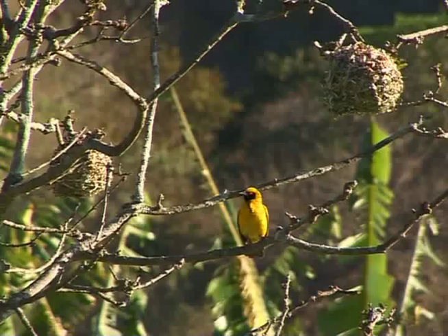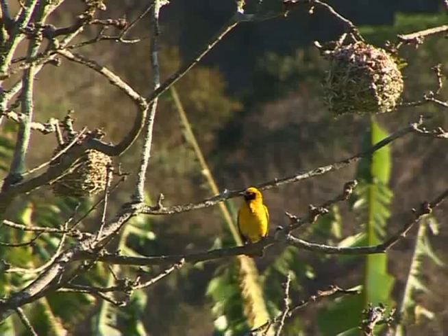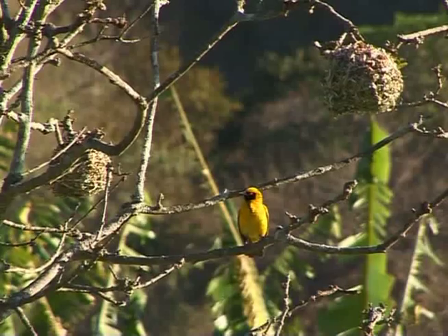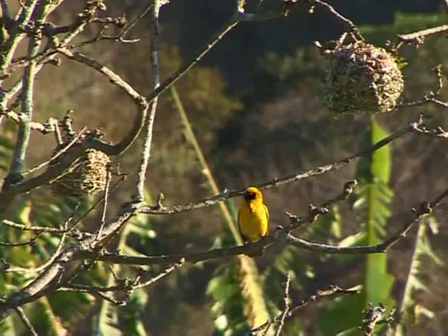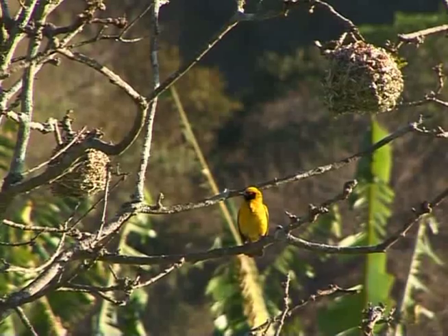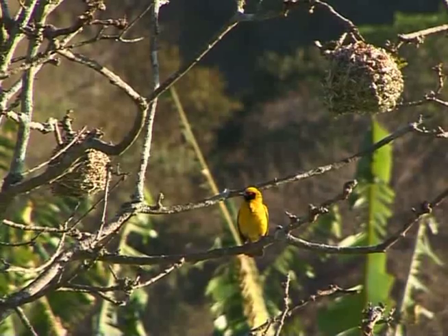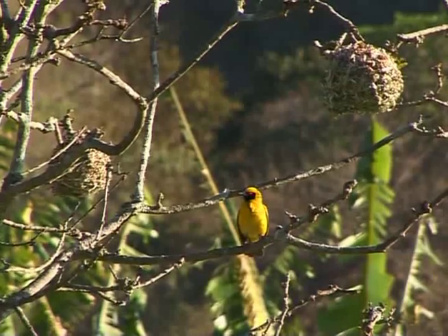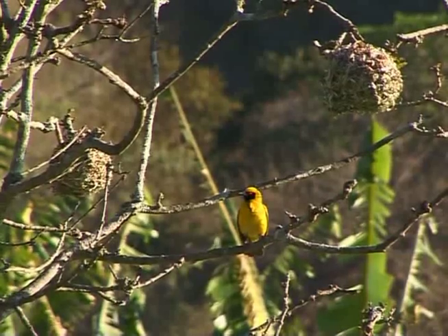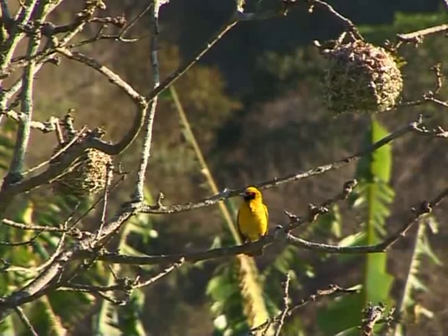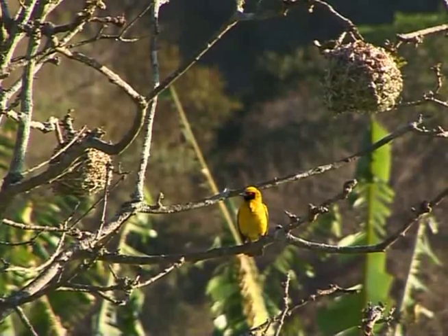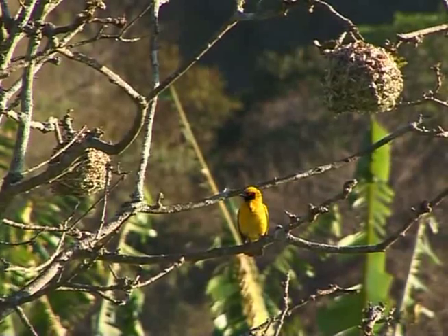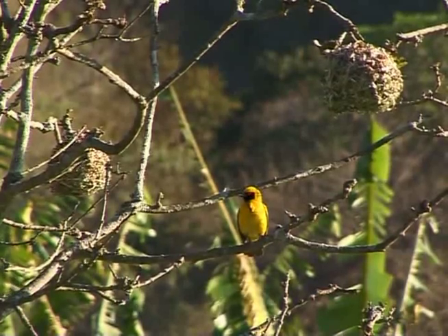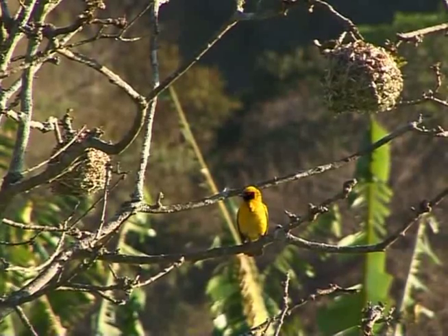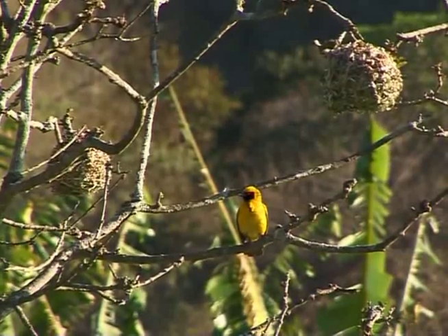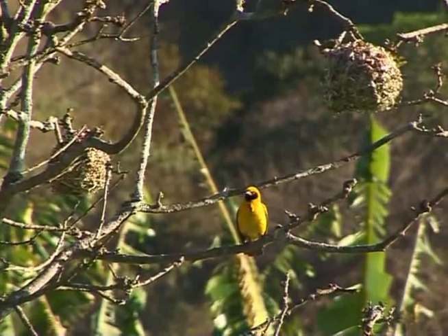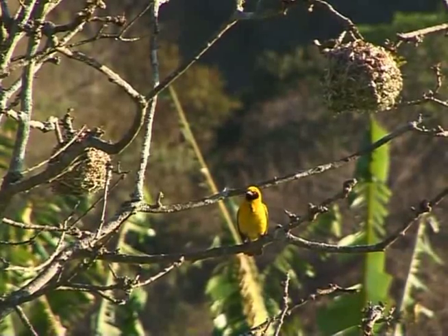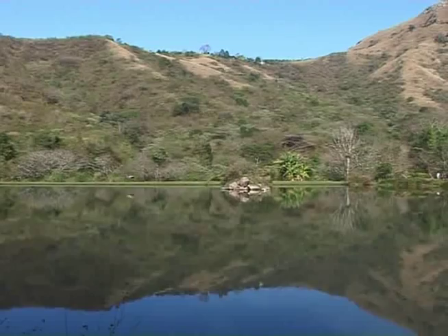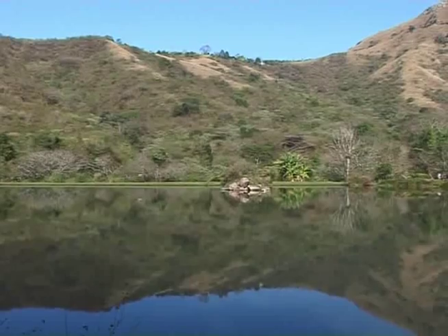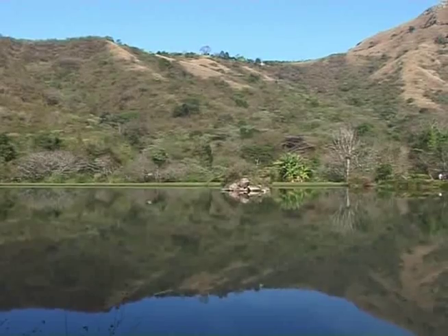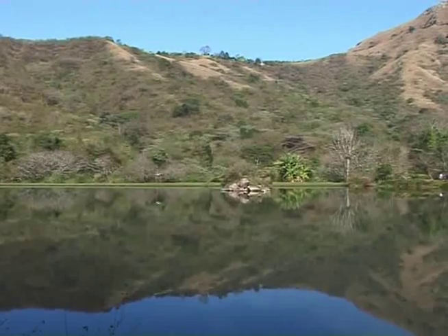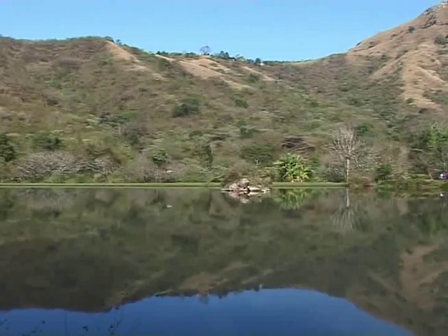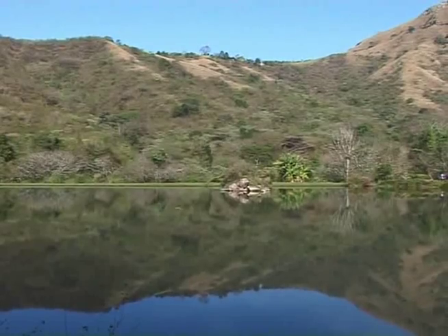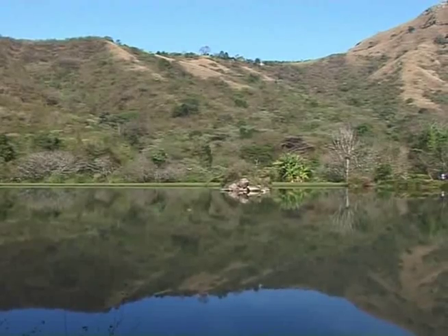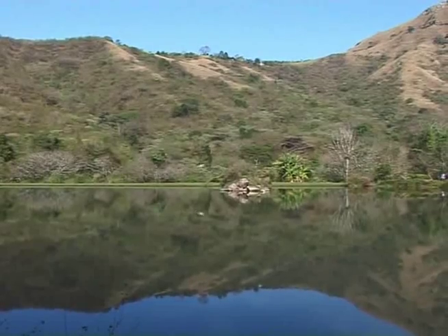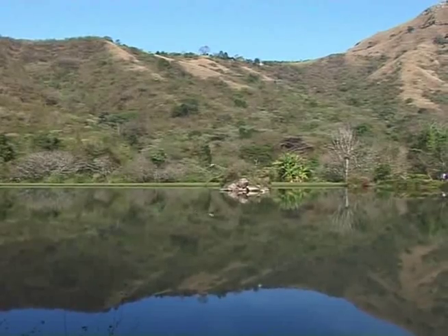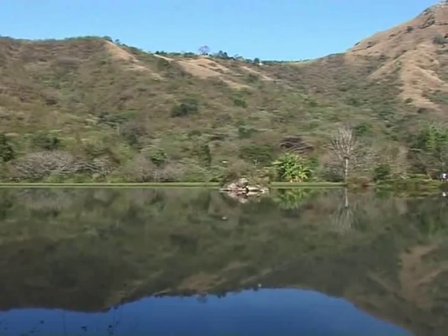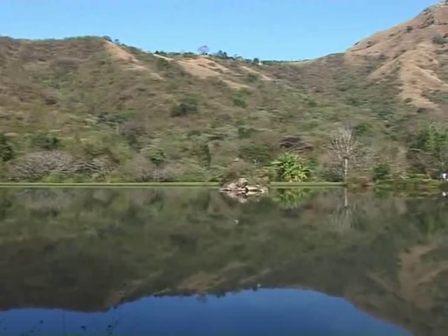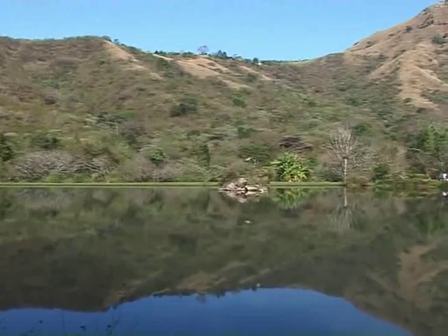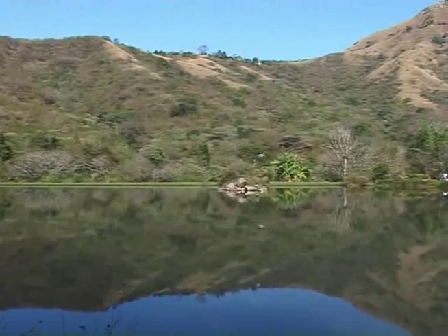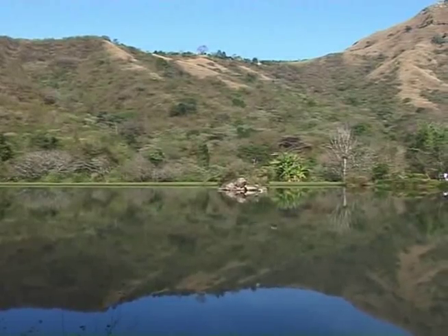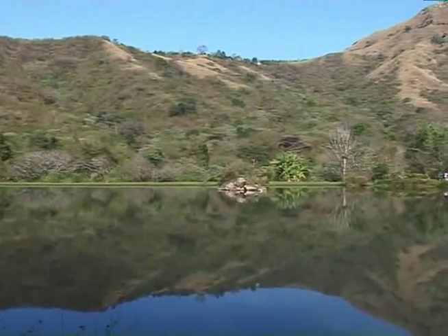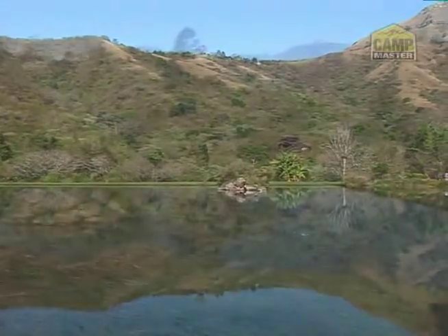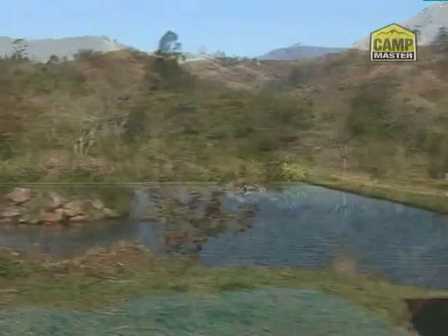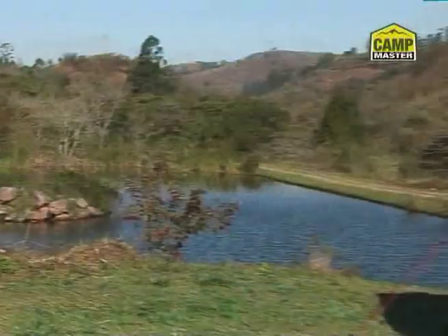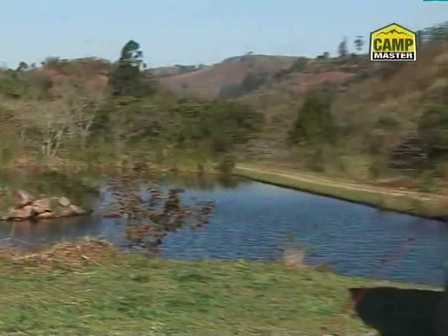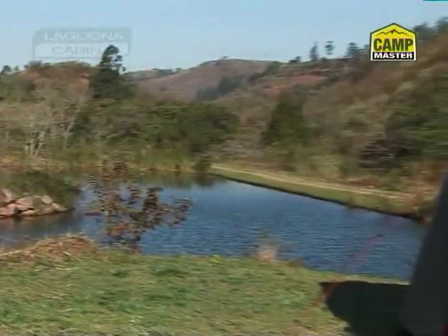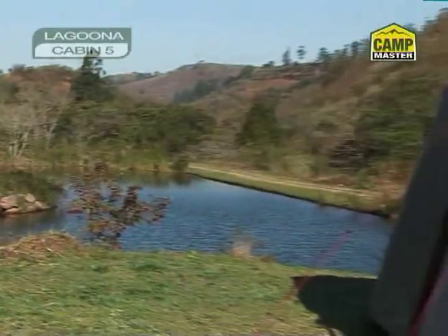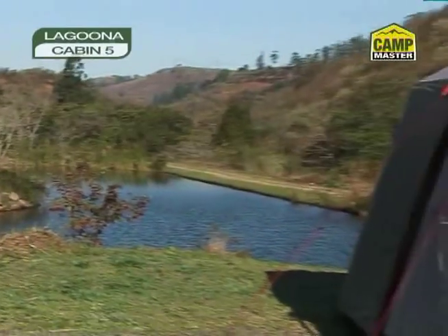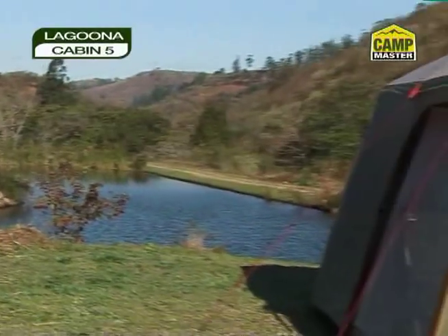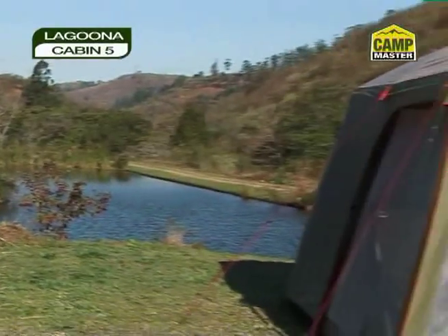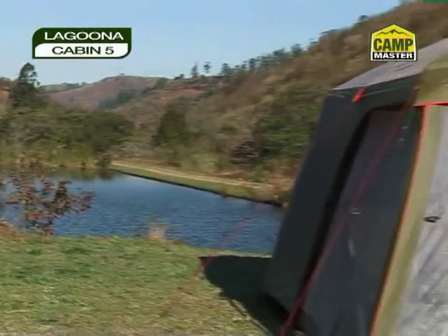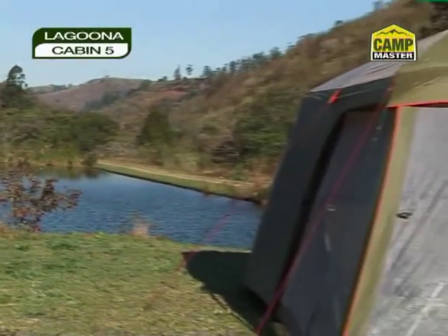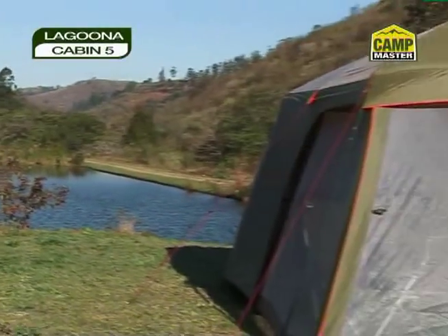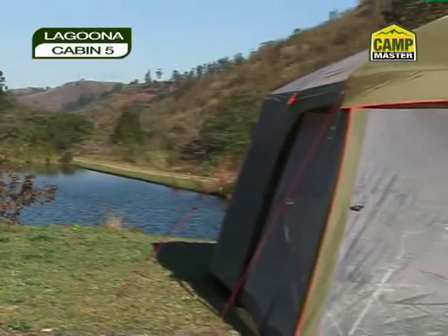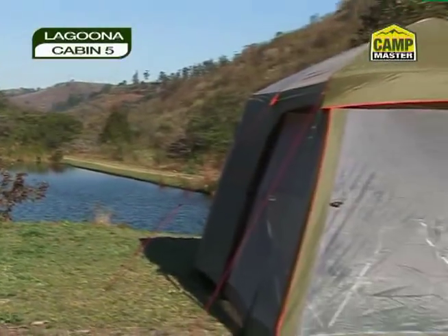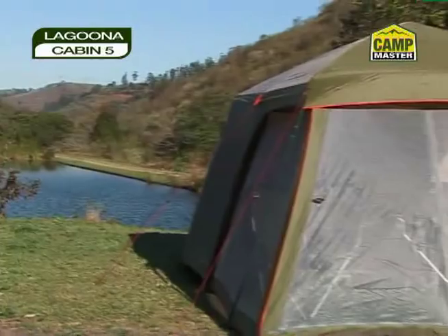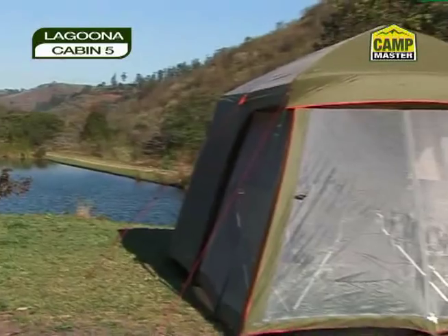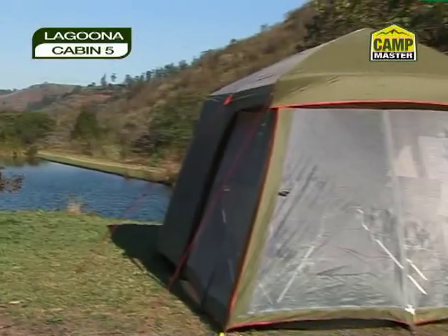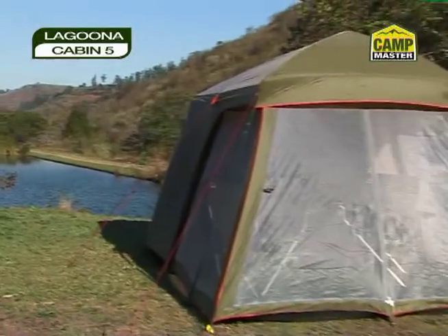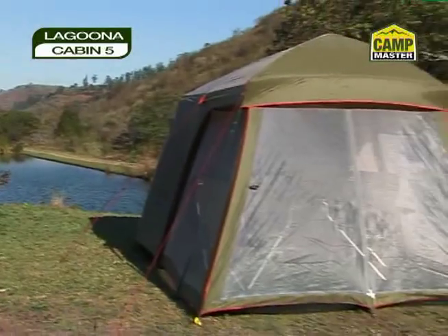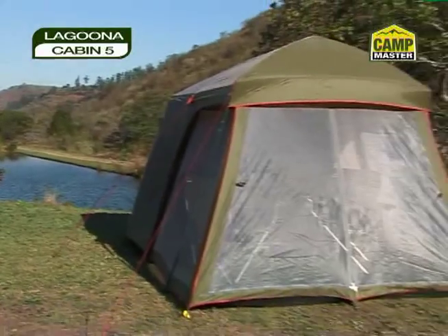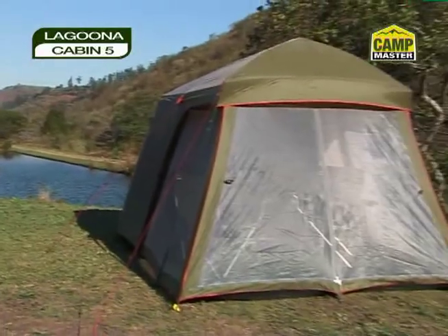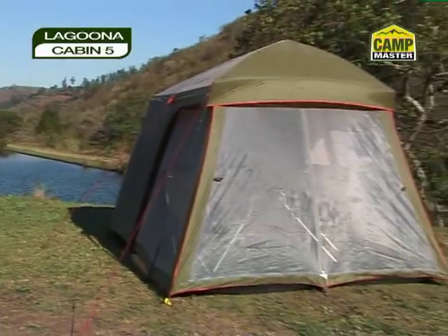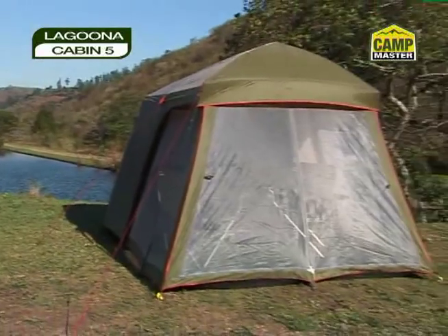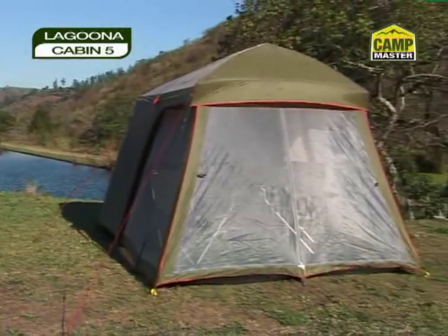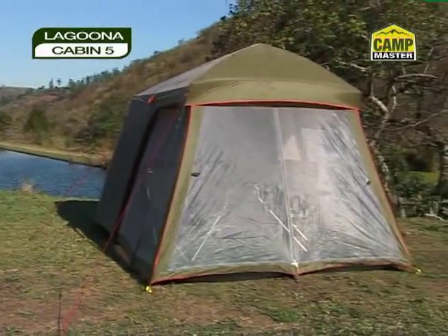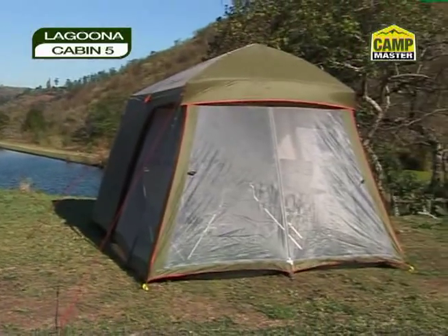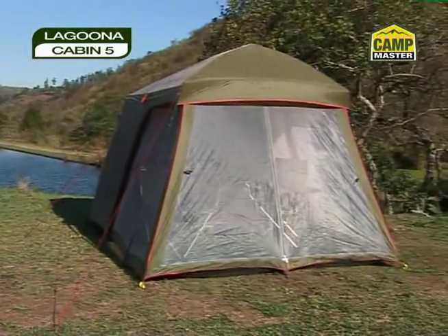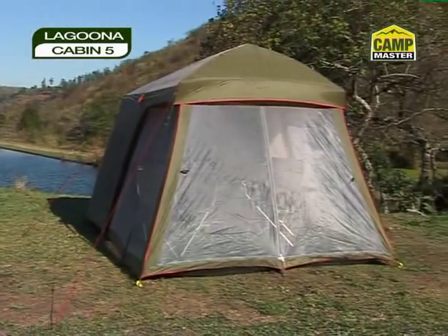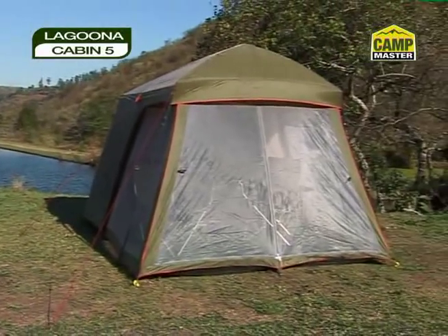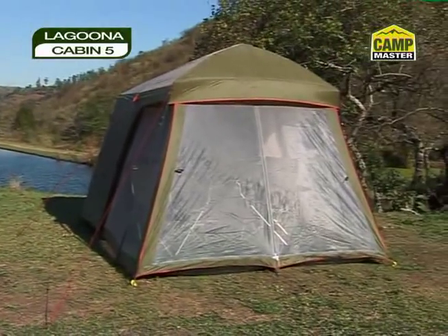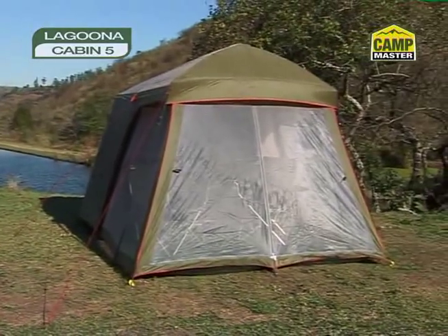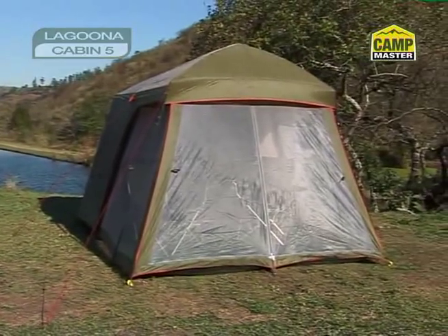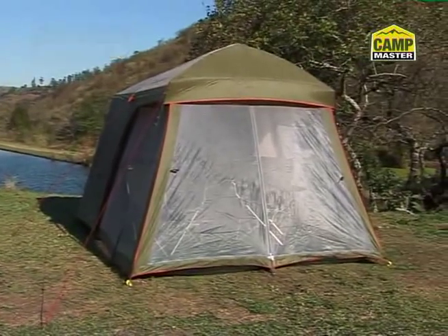Is it time for a relaxed family getaway to the bush or beach? Meet the Laguna Cabin 5, the great value family tent.